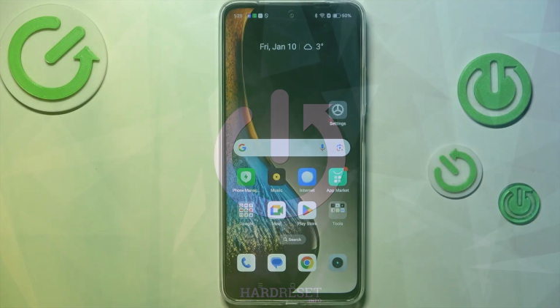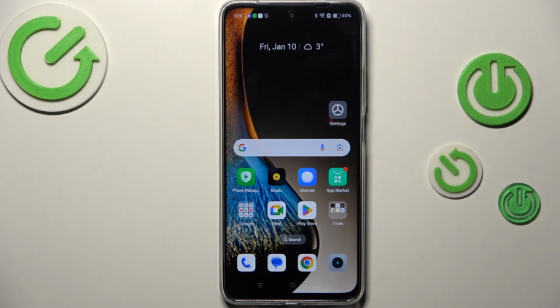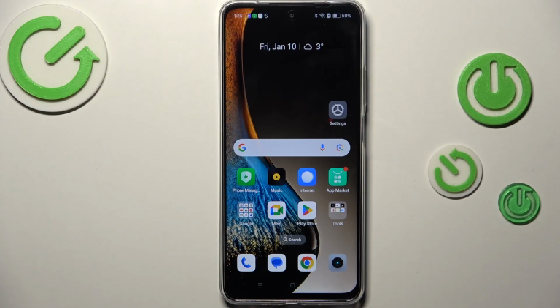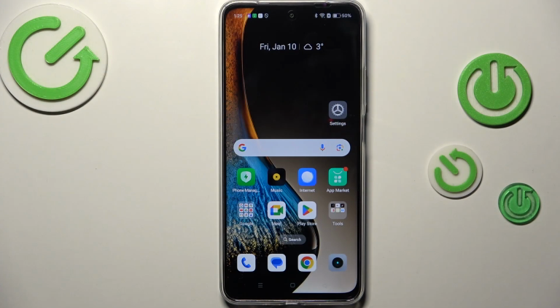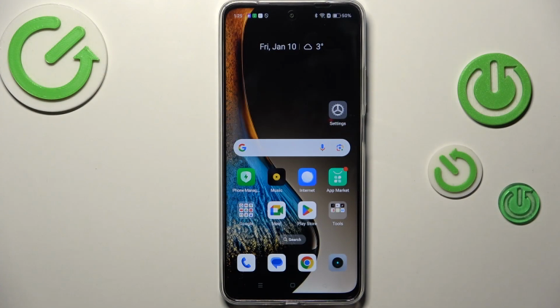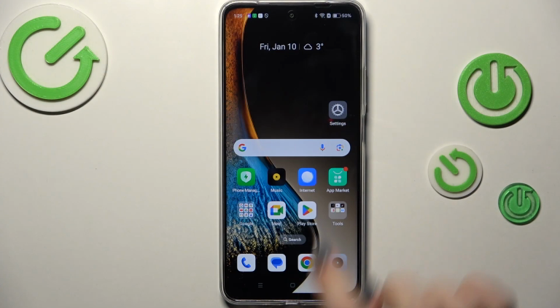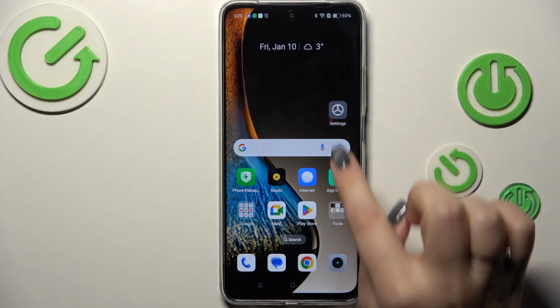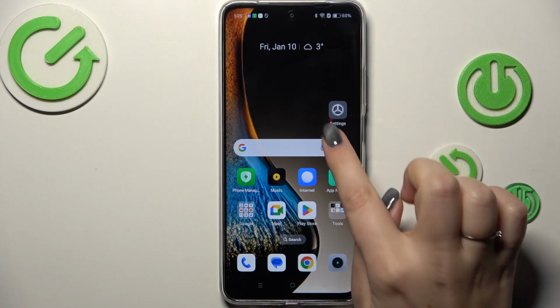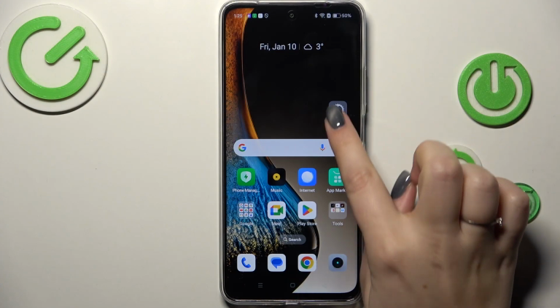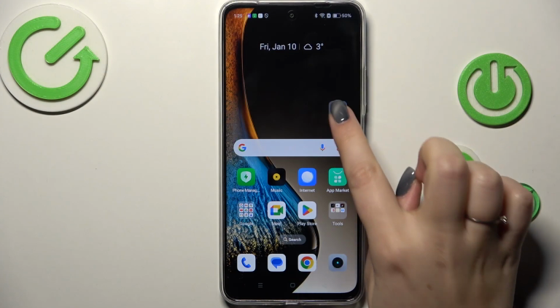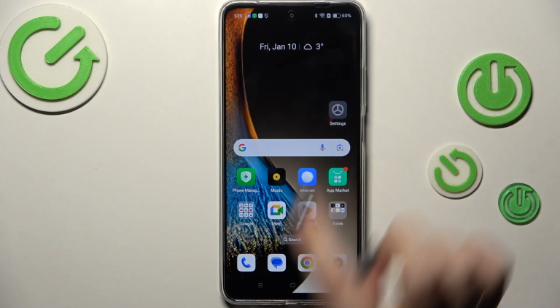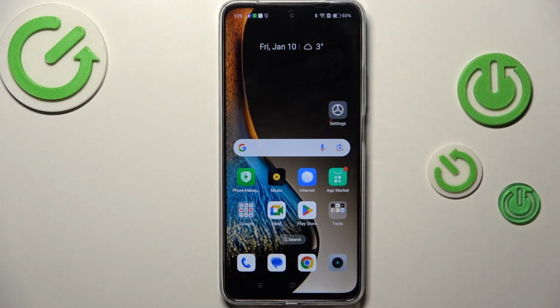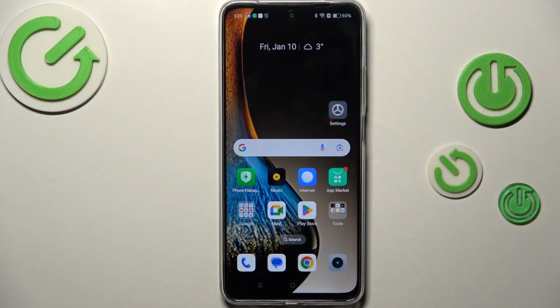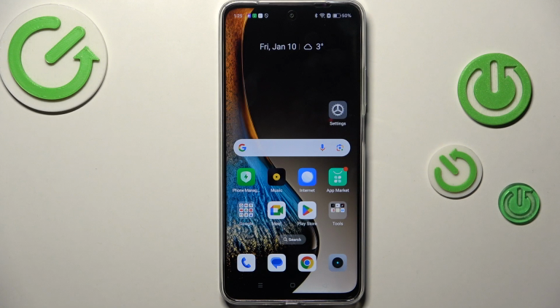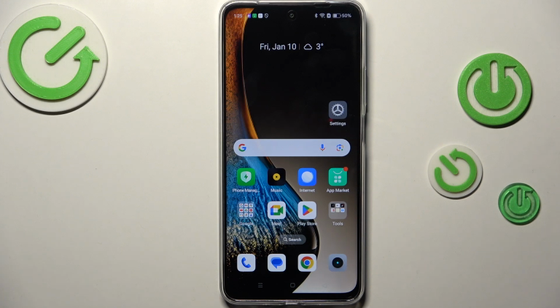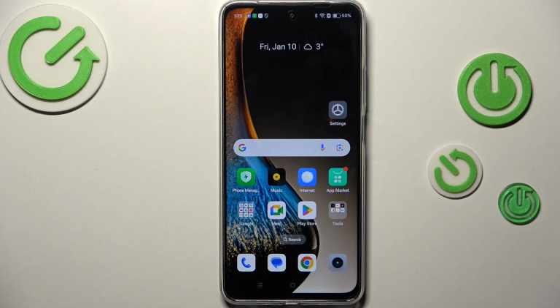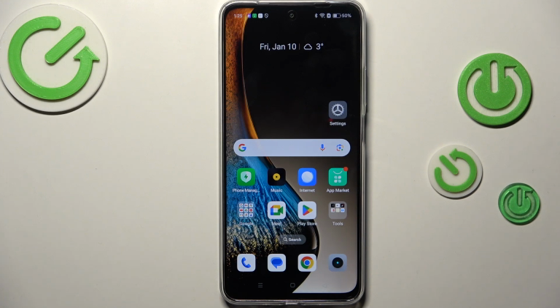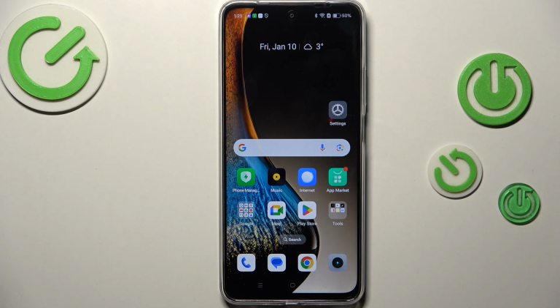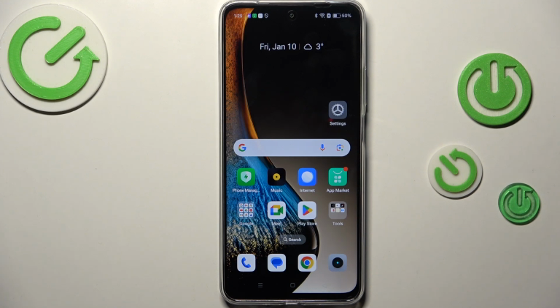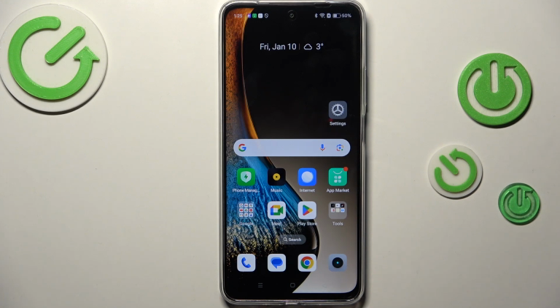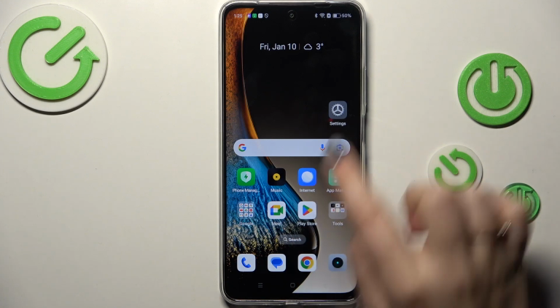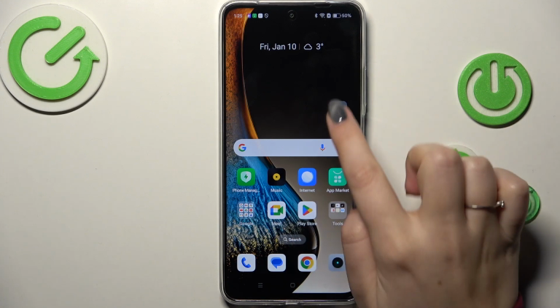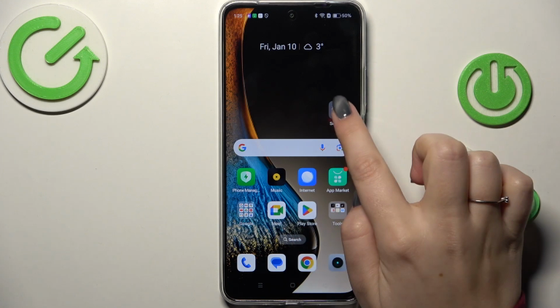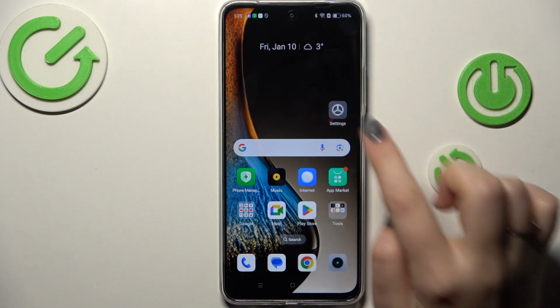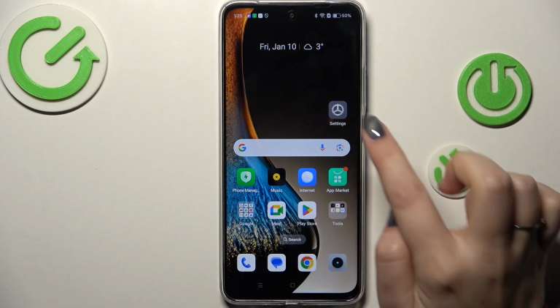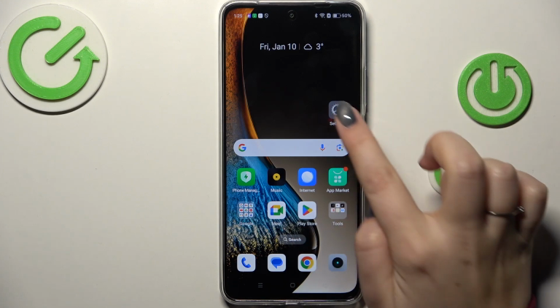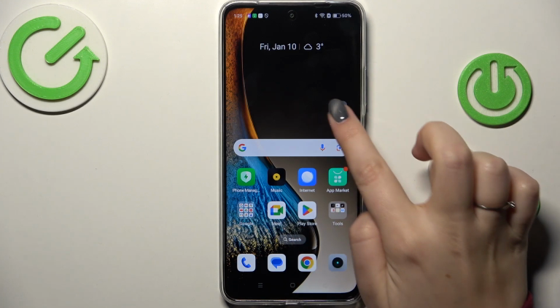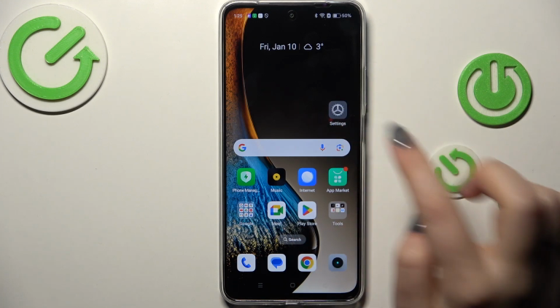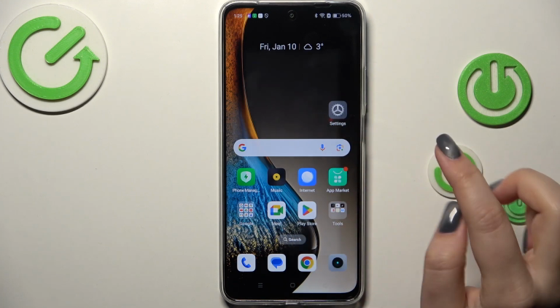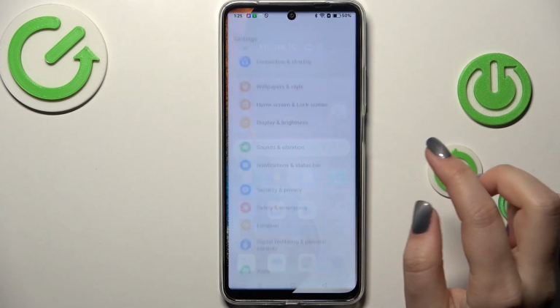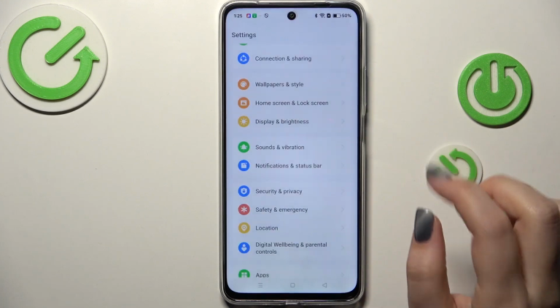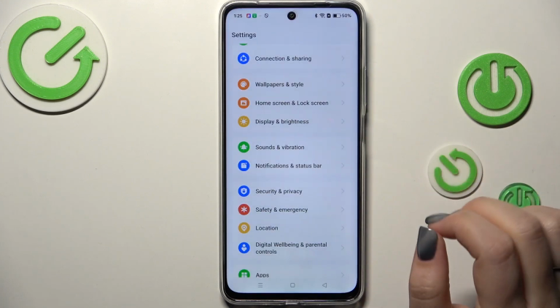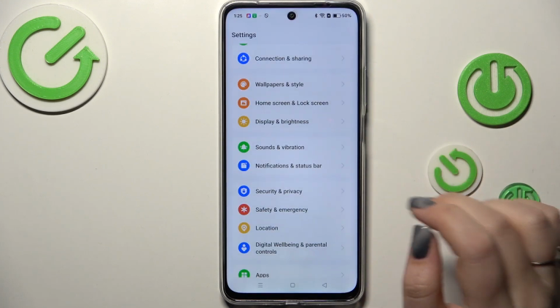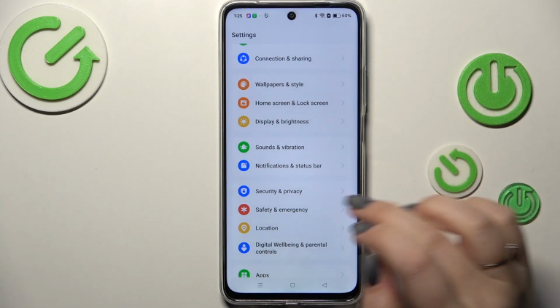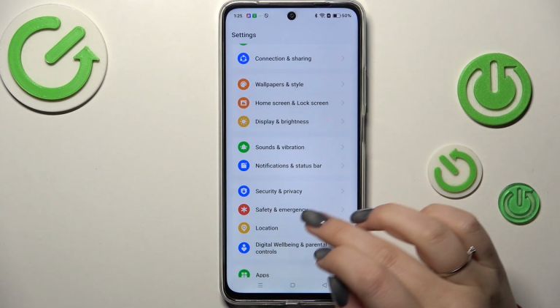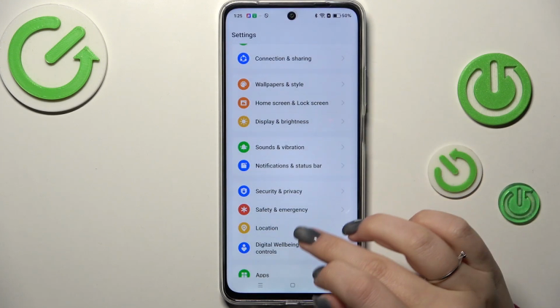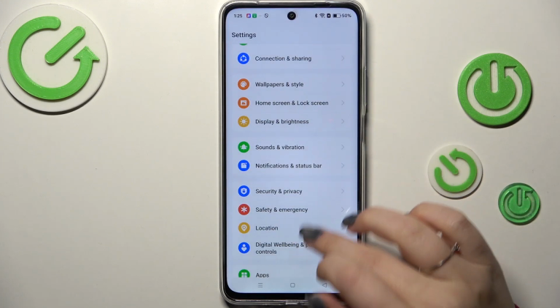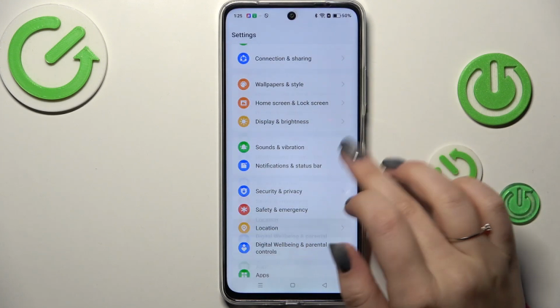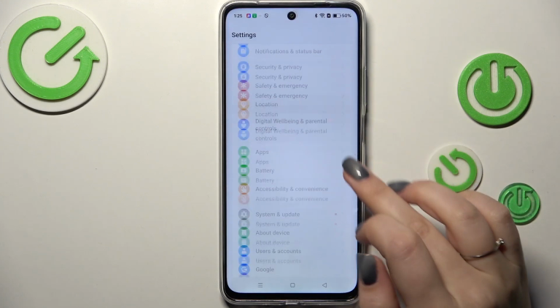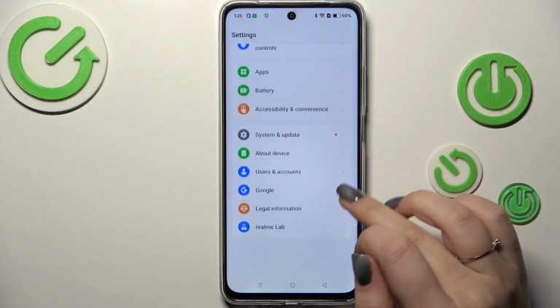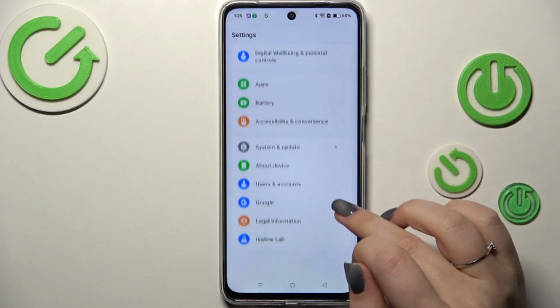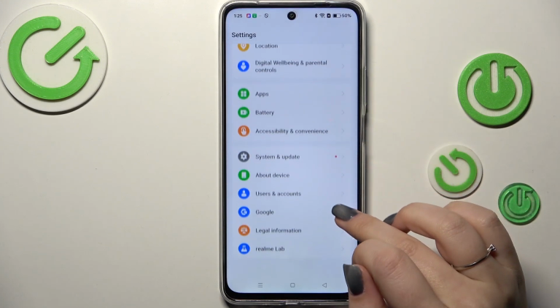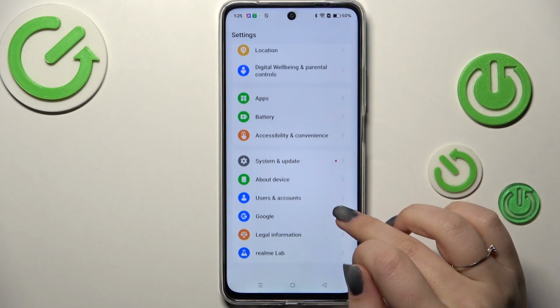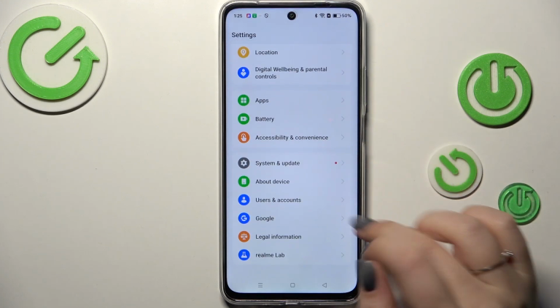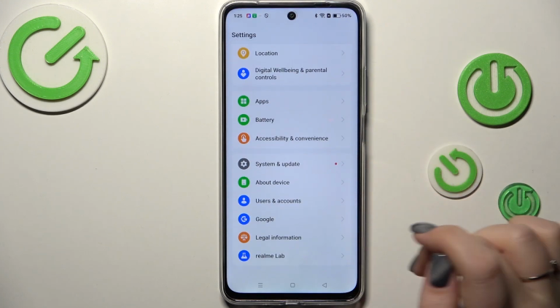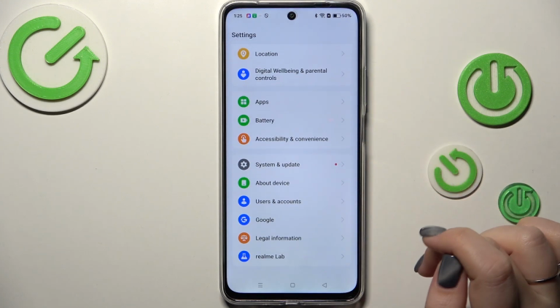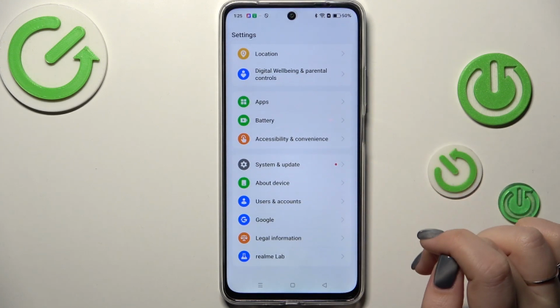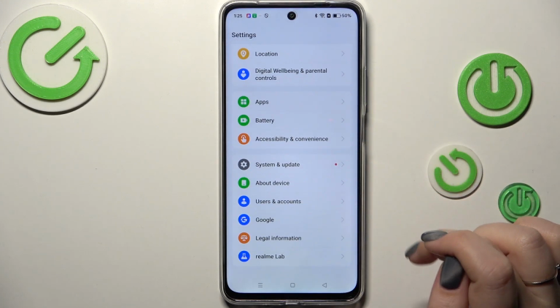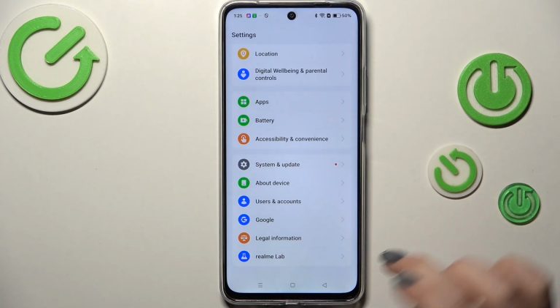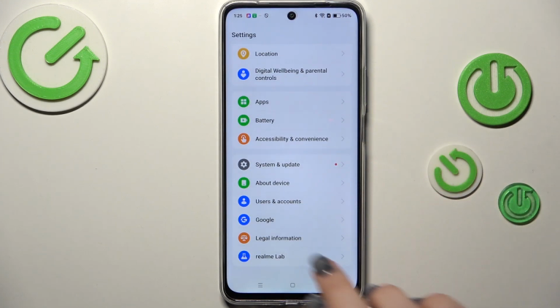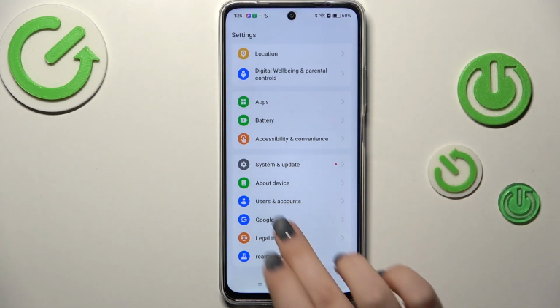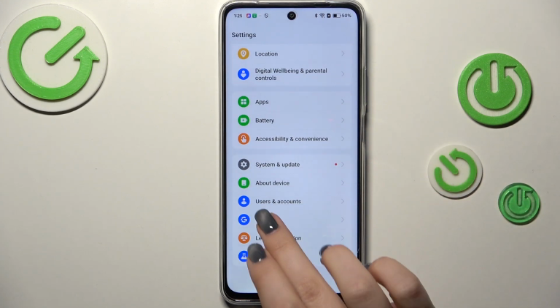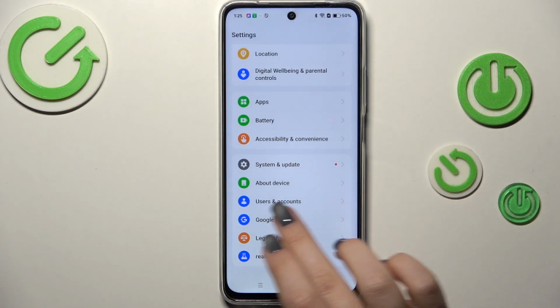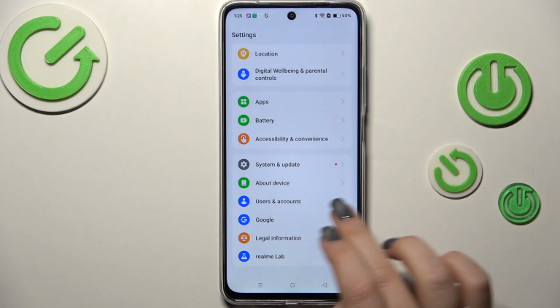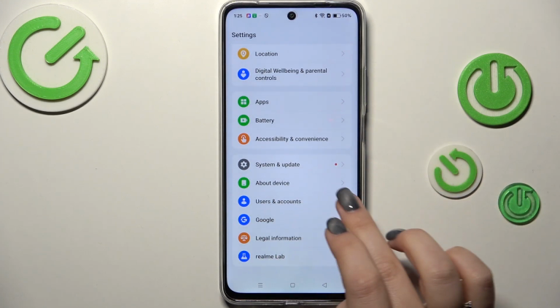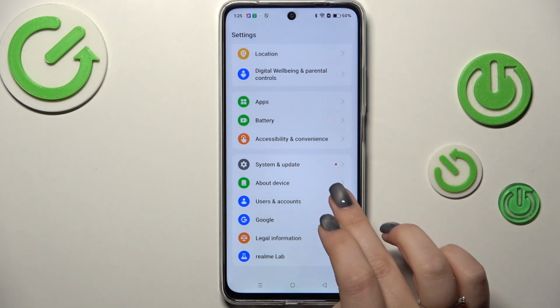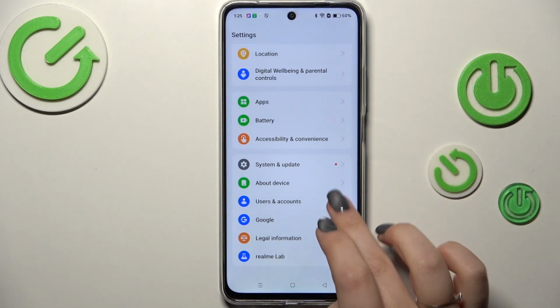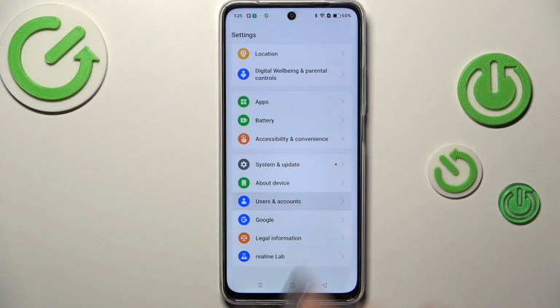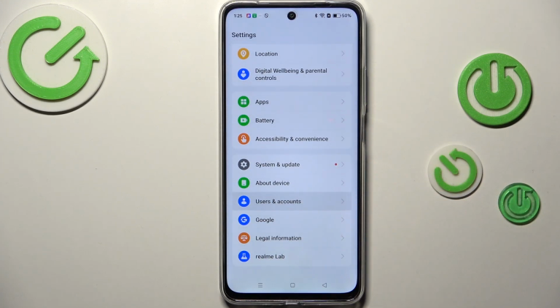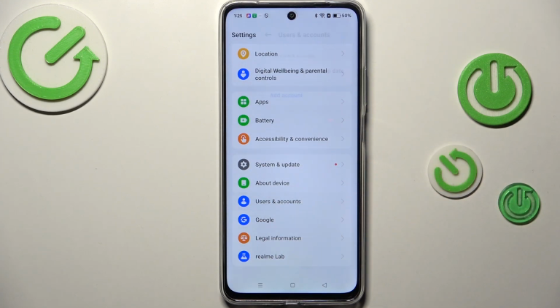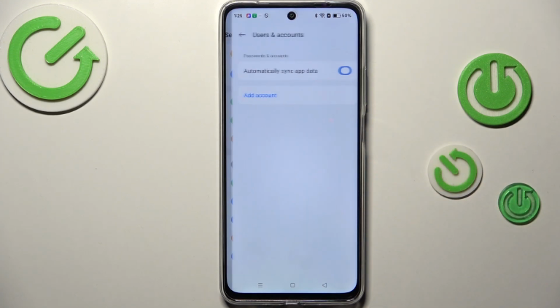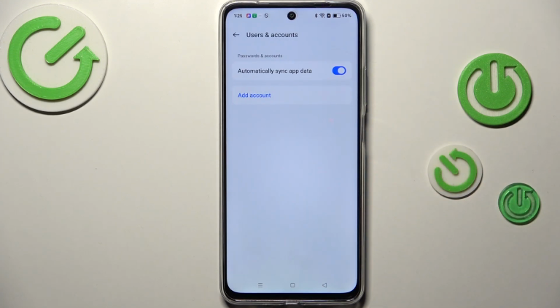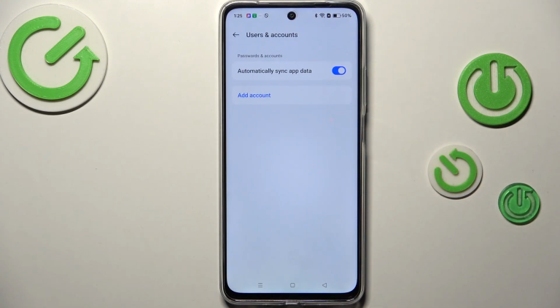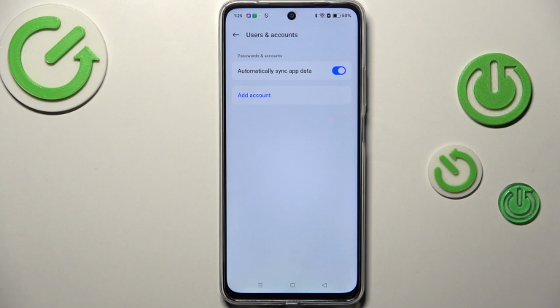Let's start with opening the settings, let's tap on it. Then we have to scroll down to the very bottom to find Users and Accounts.